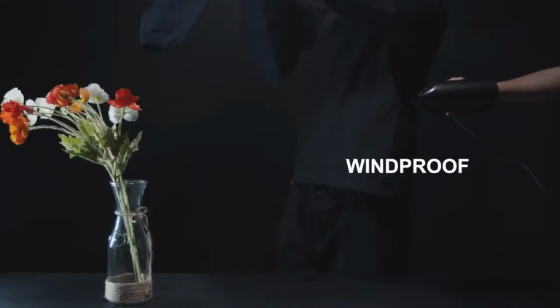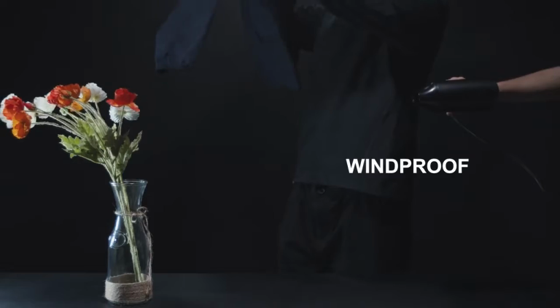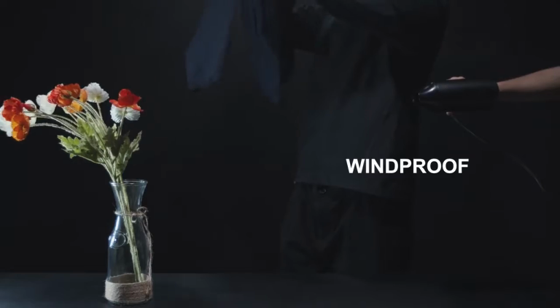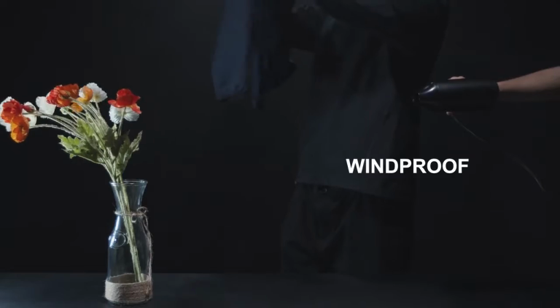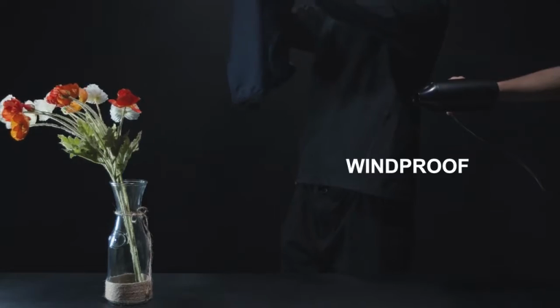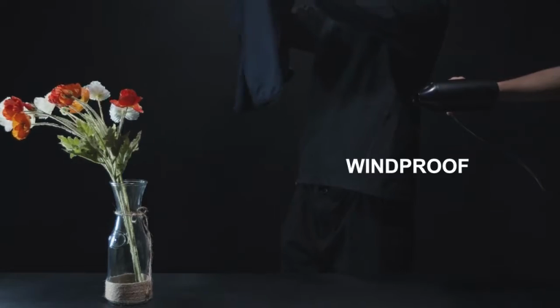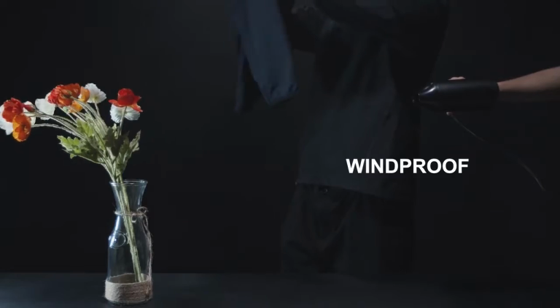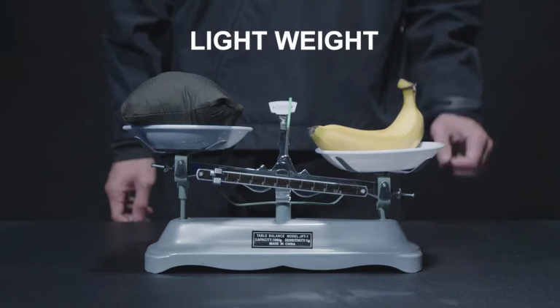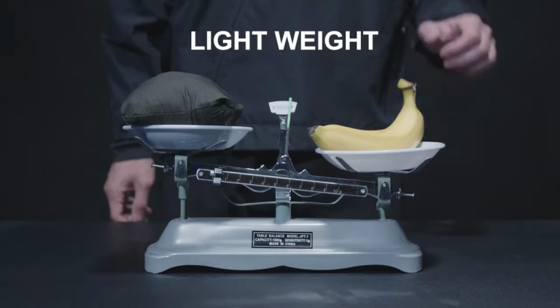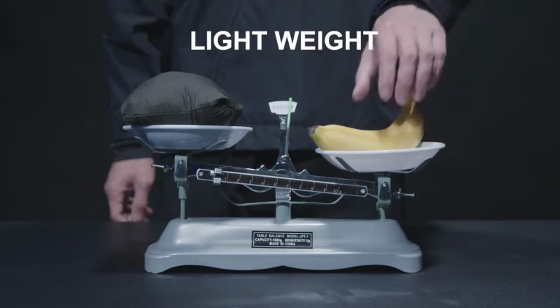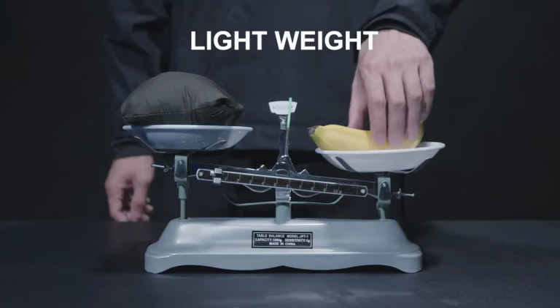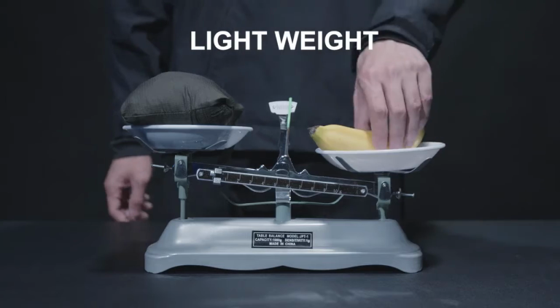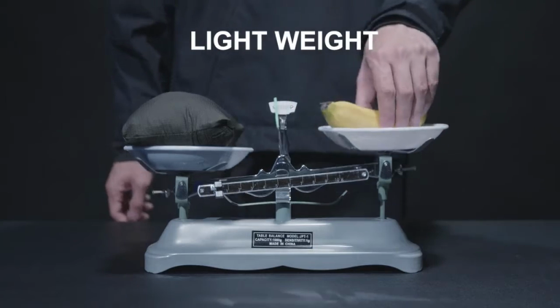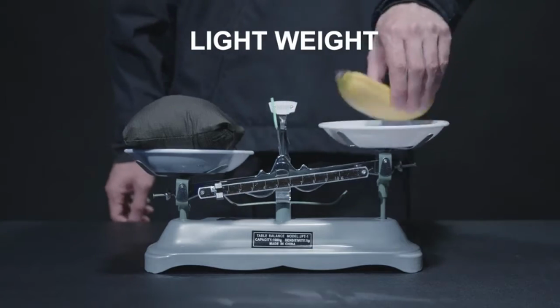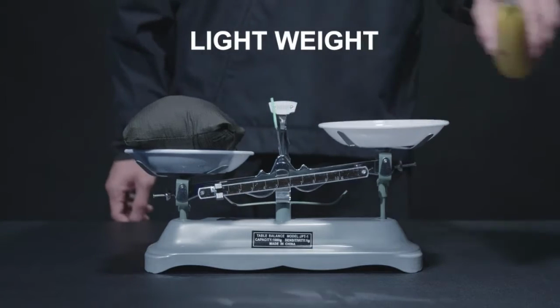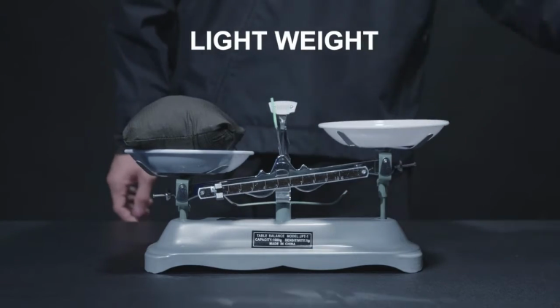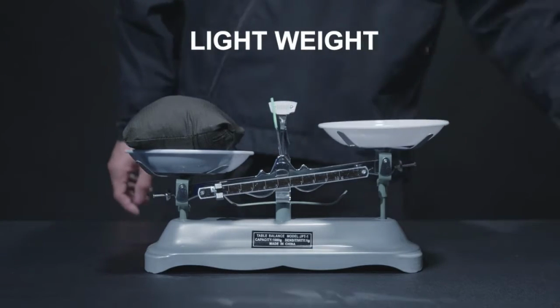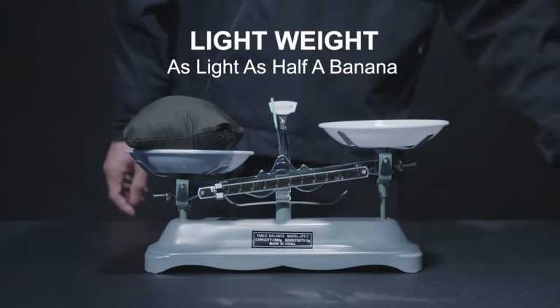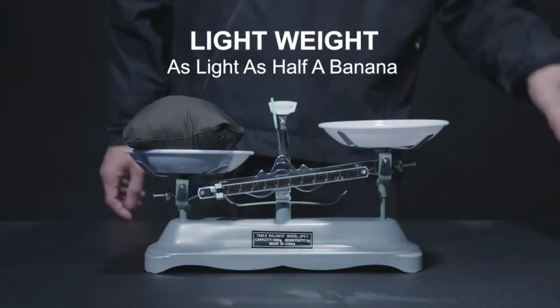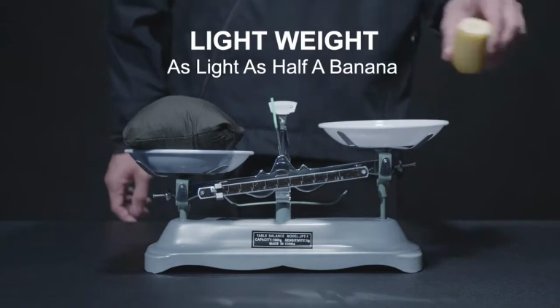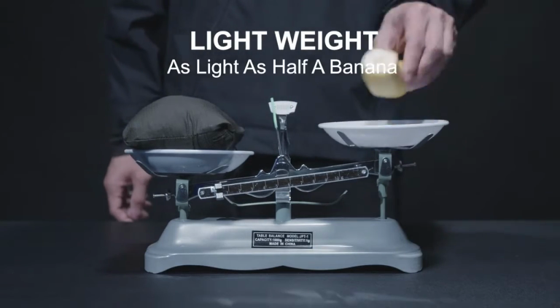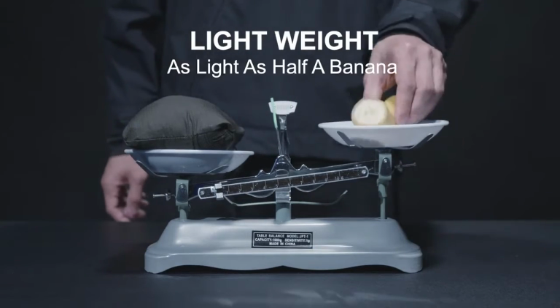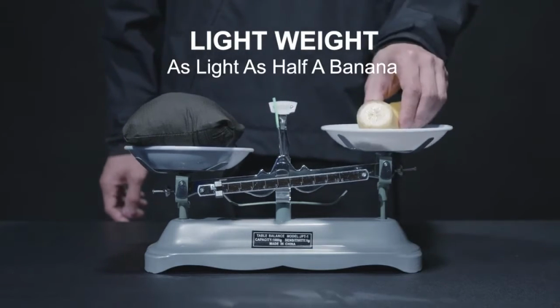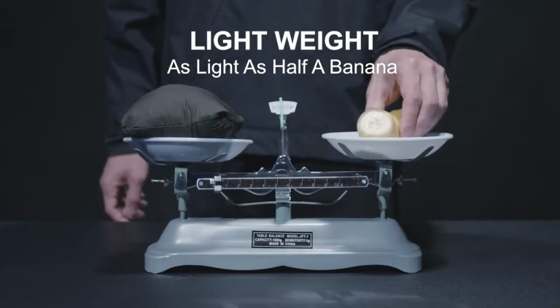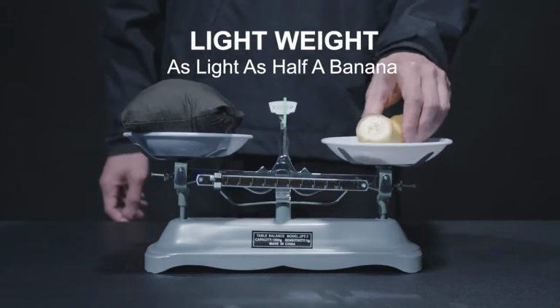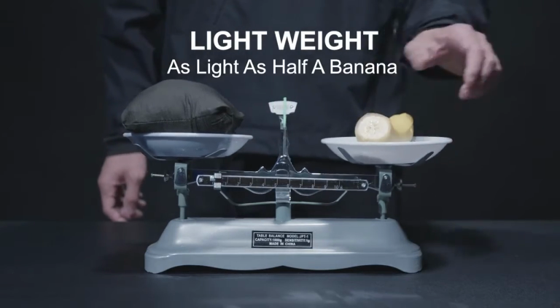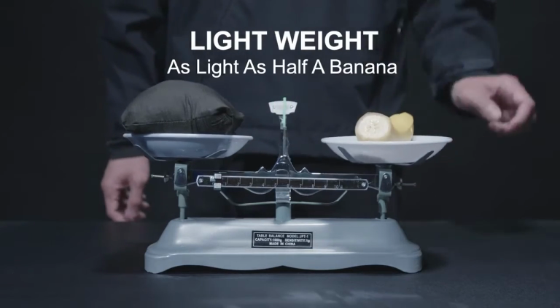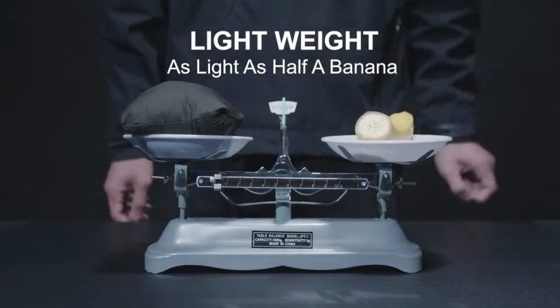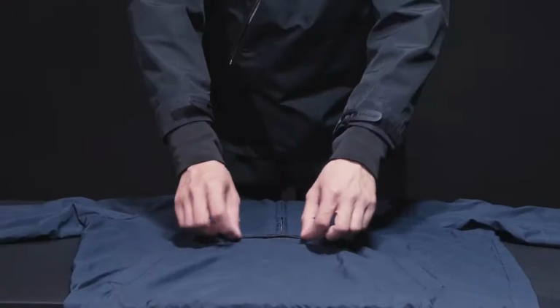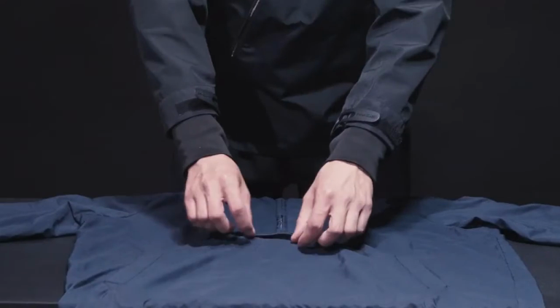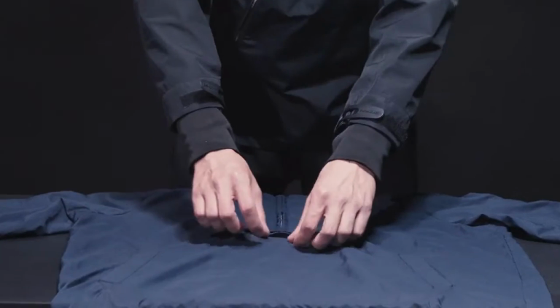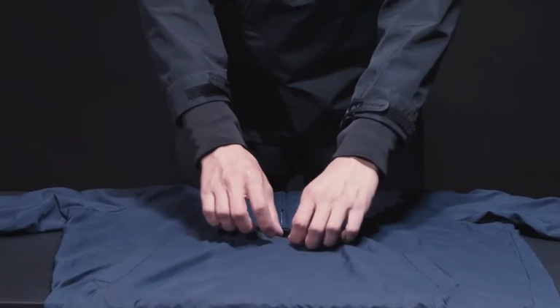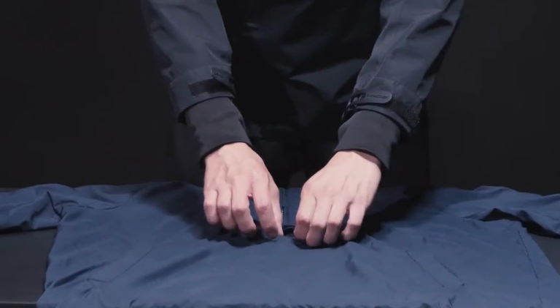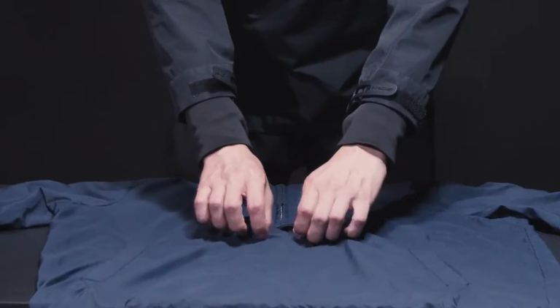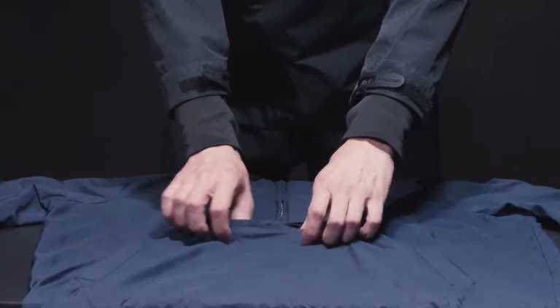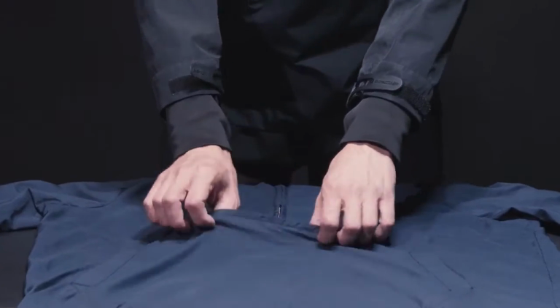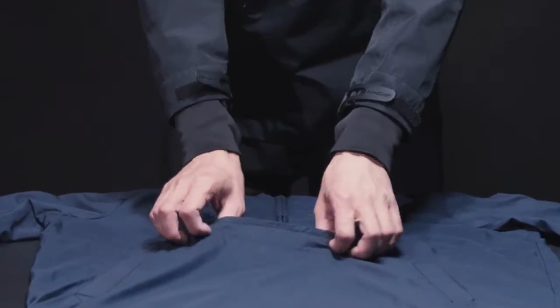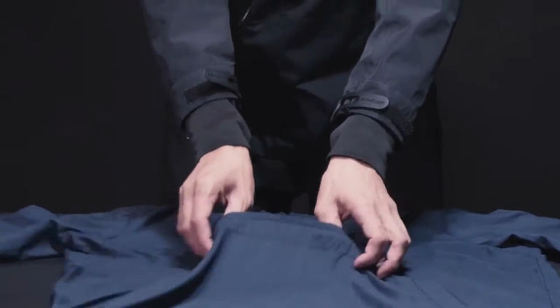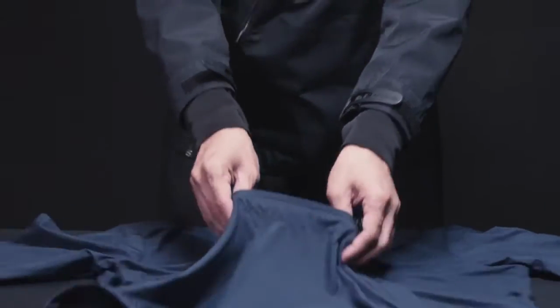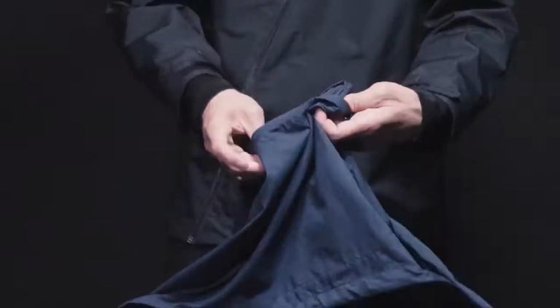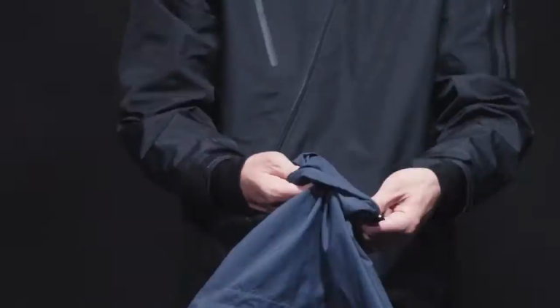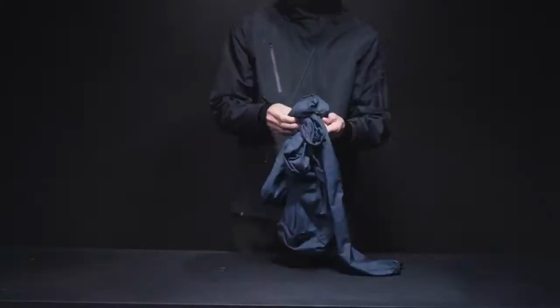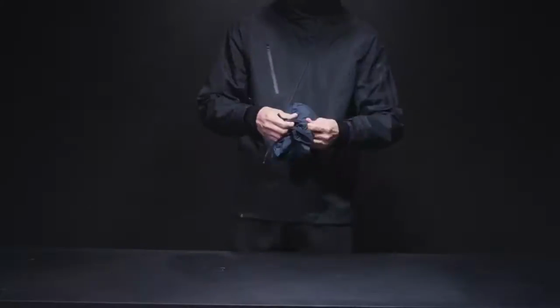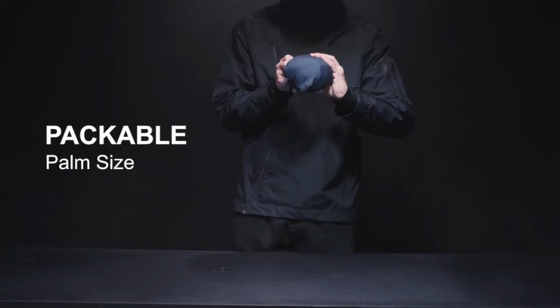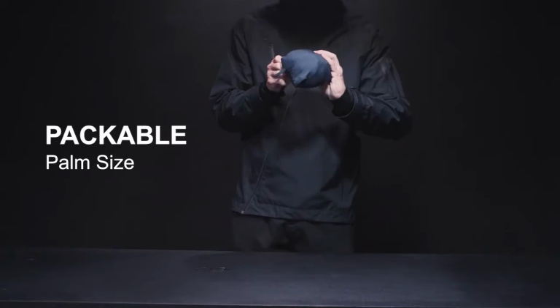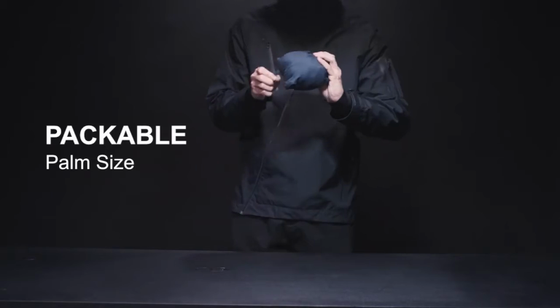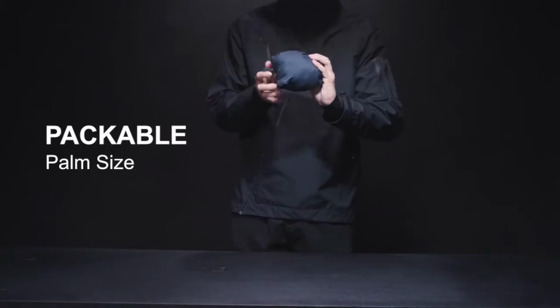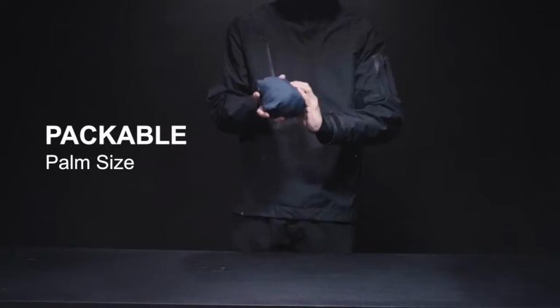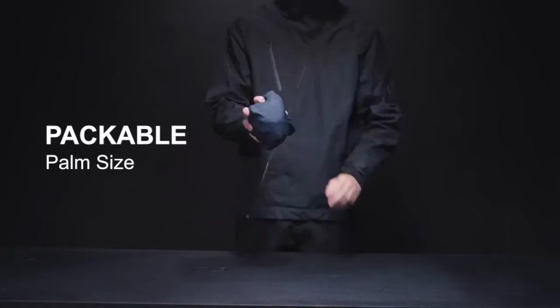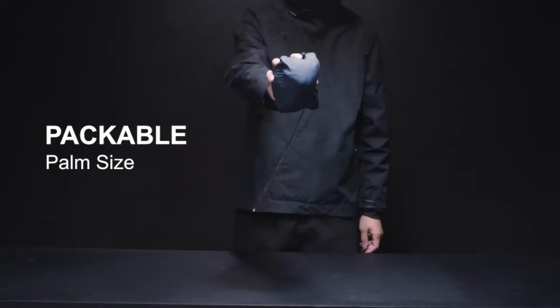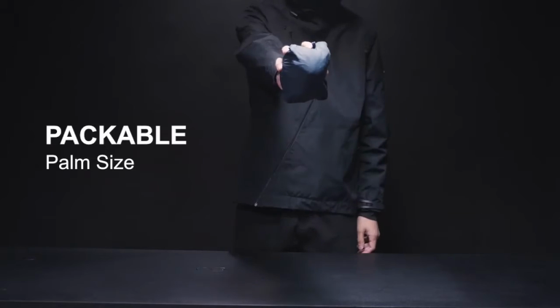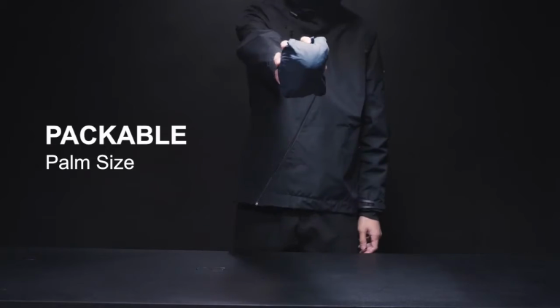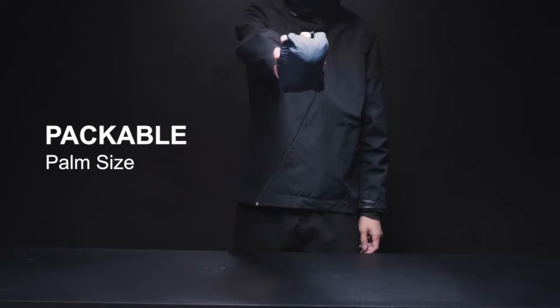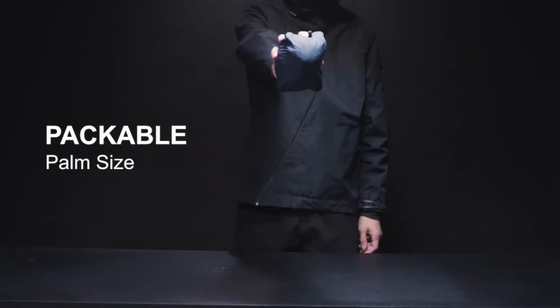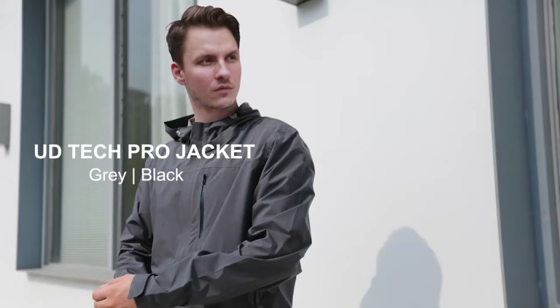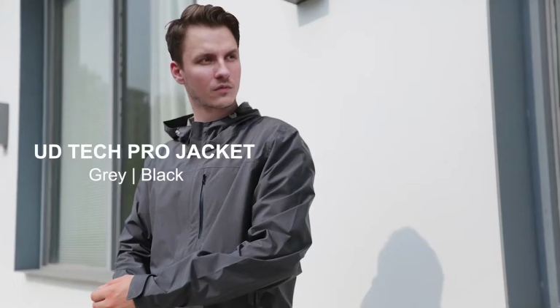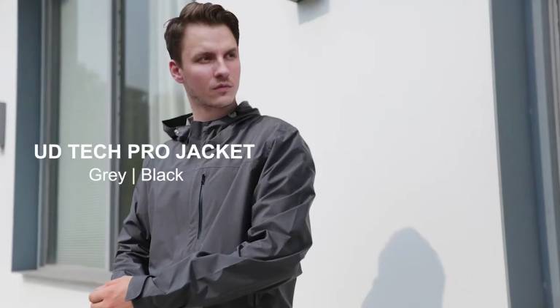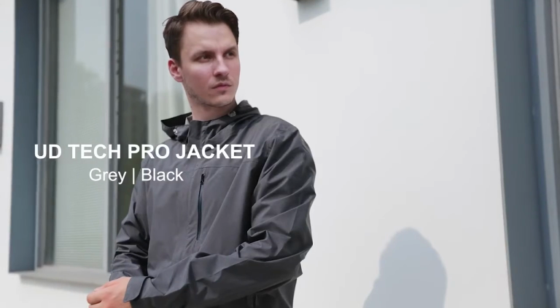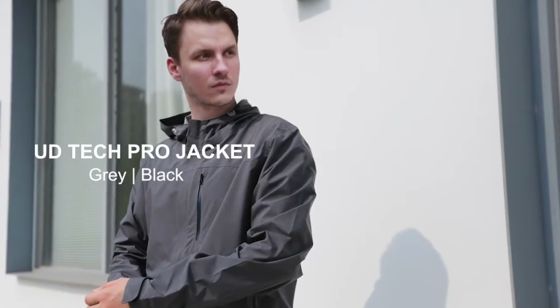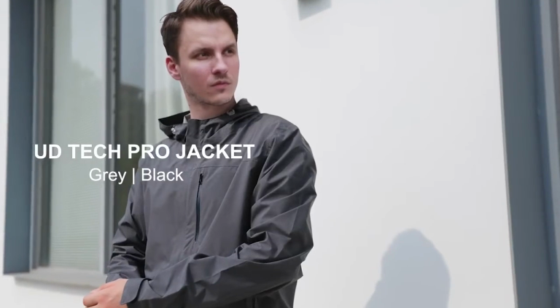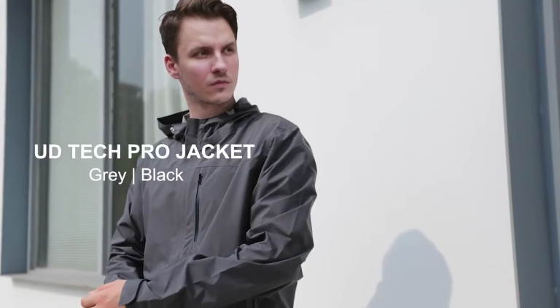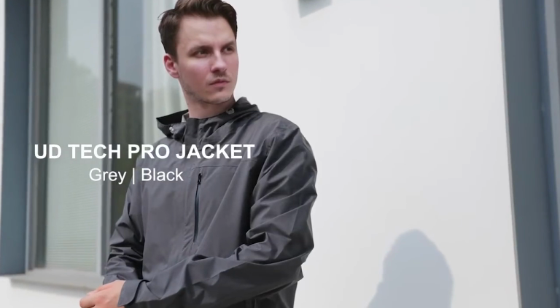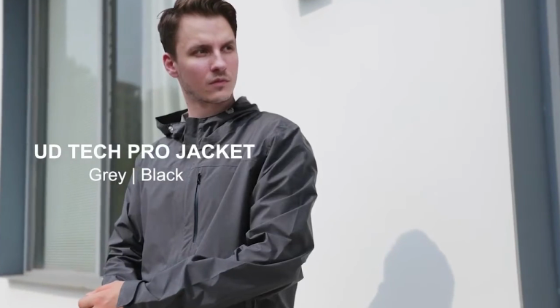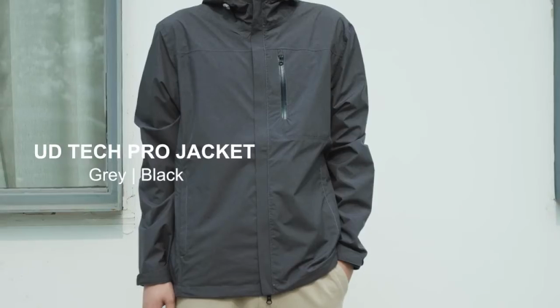The lightweight design makes the jacket as light as half a banana. Built with a pocketable design, the jacket can be packed into its own pocket.